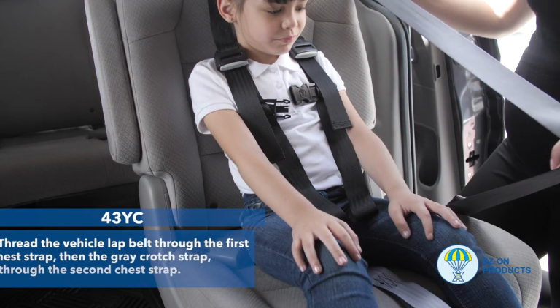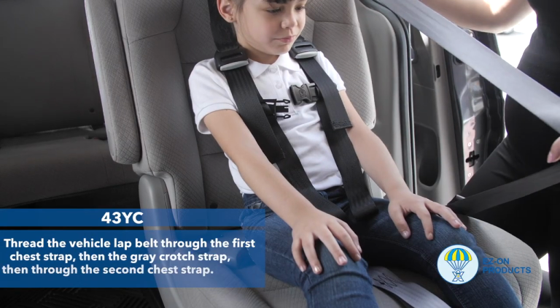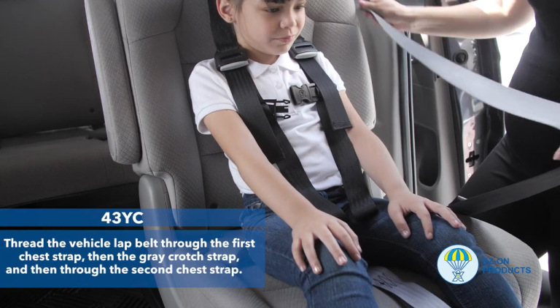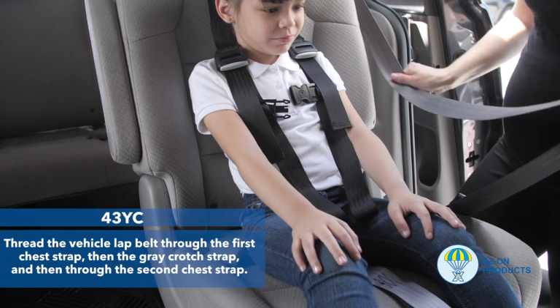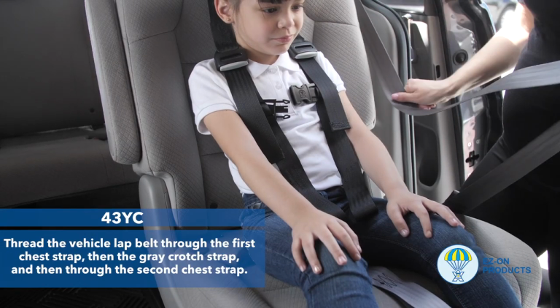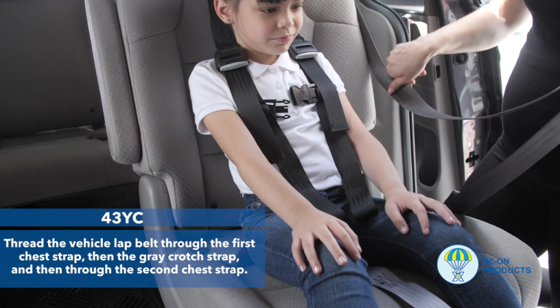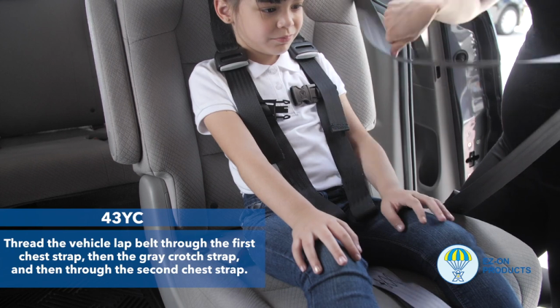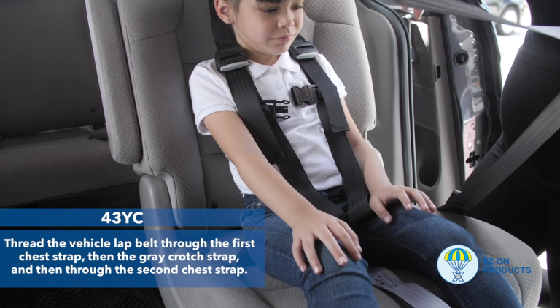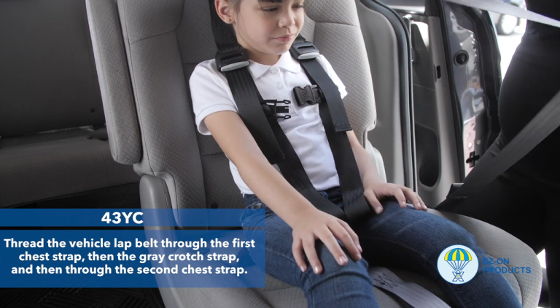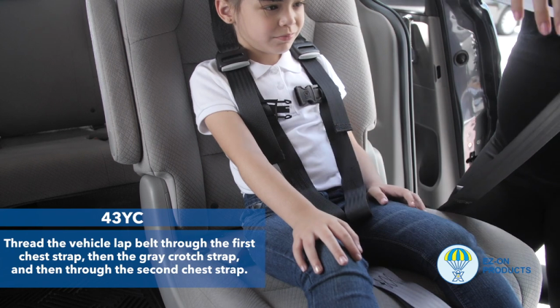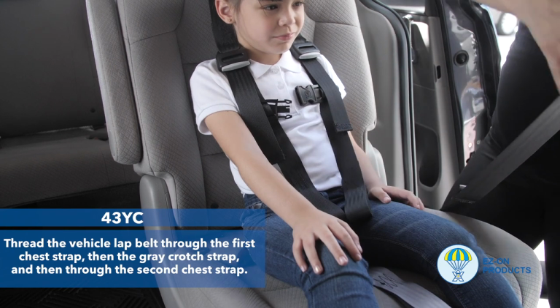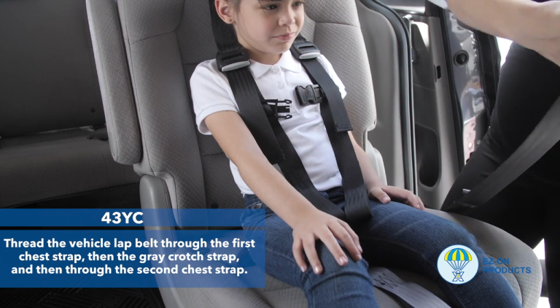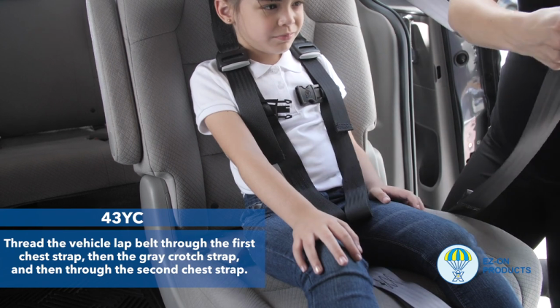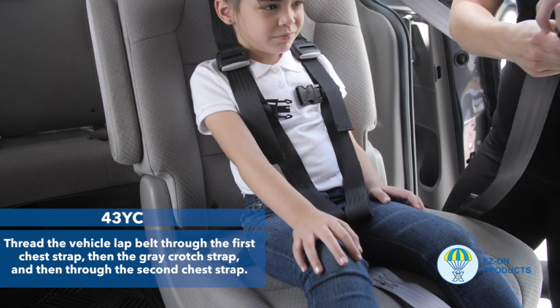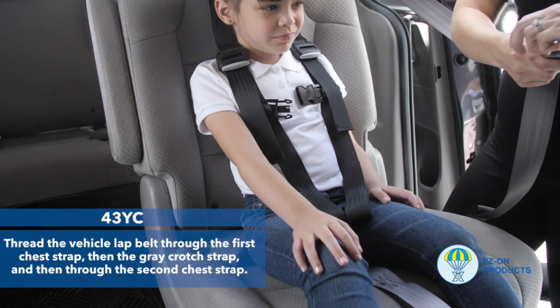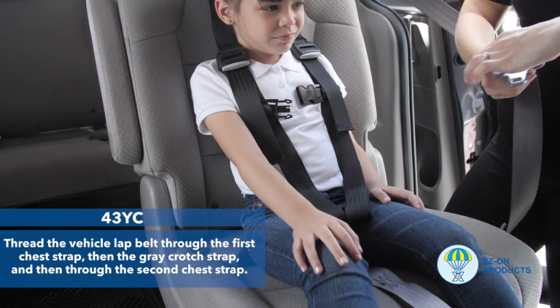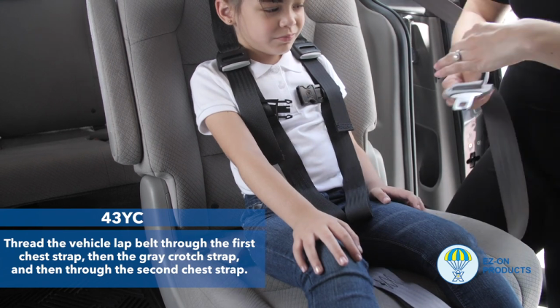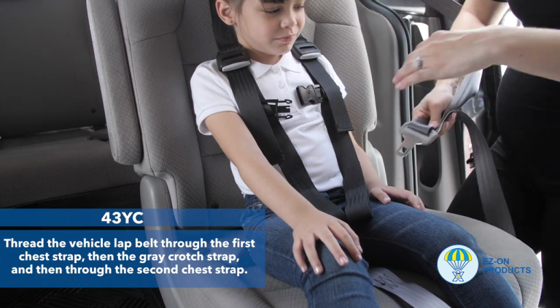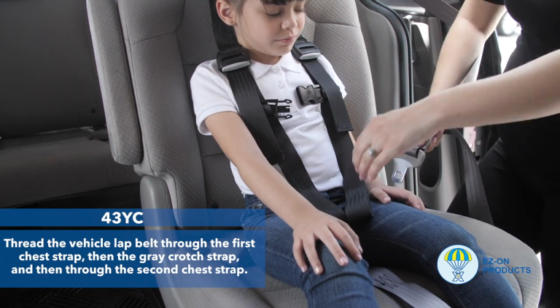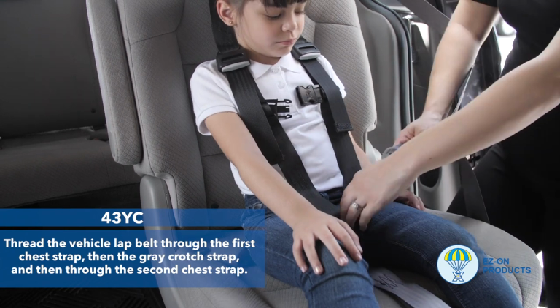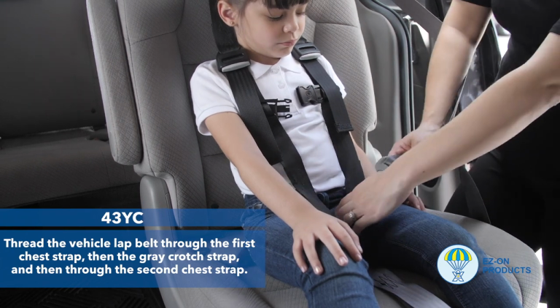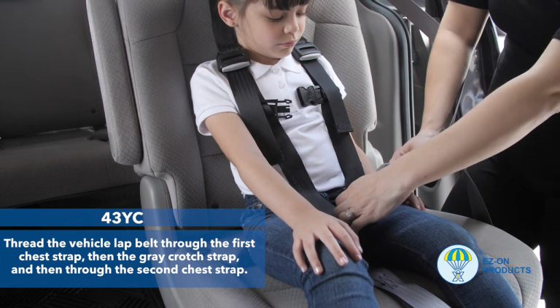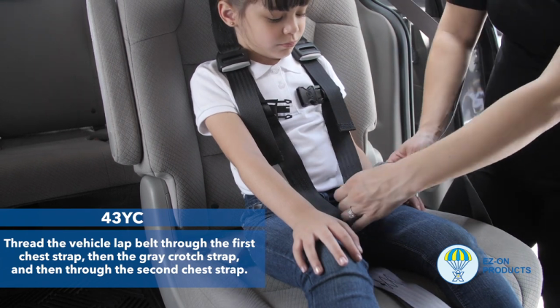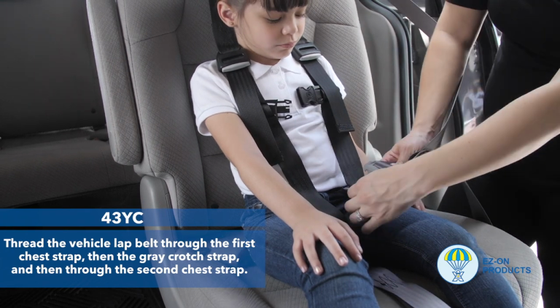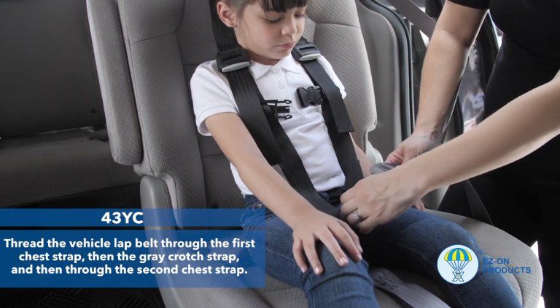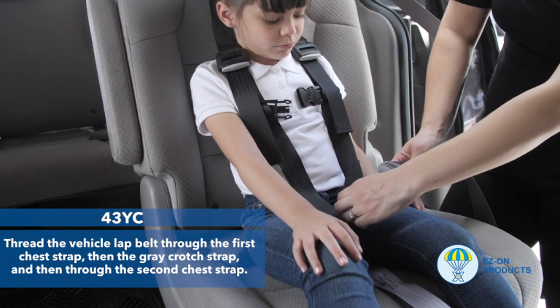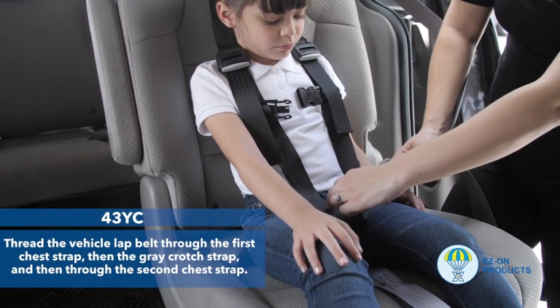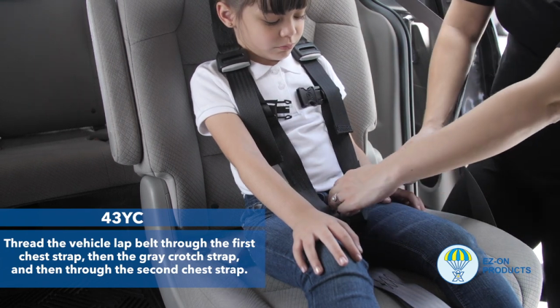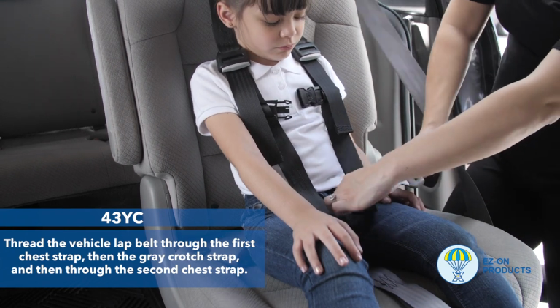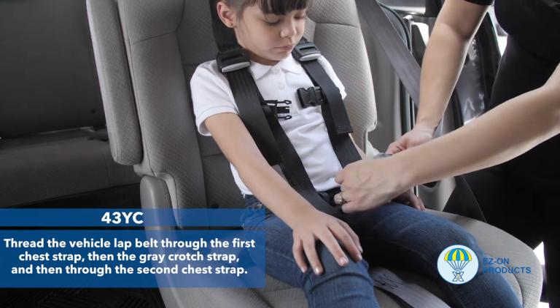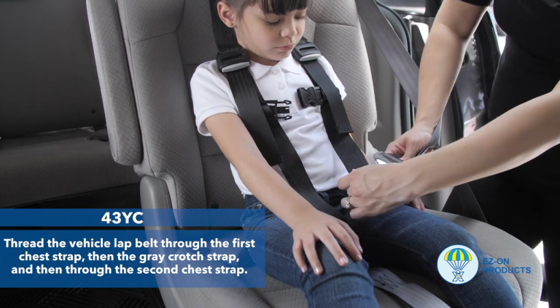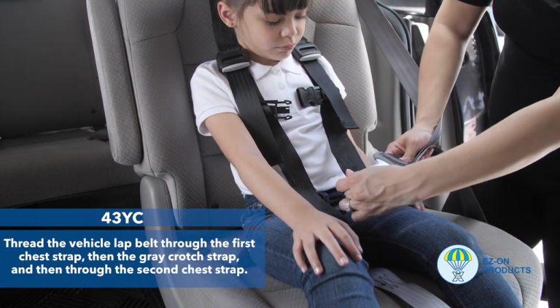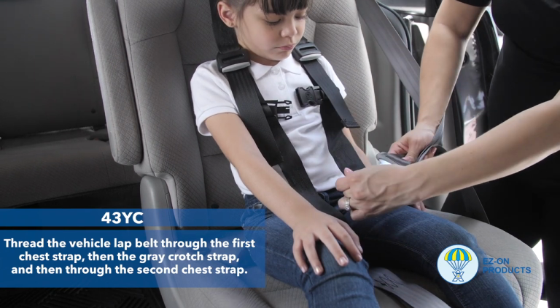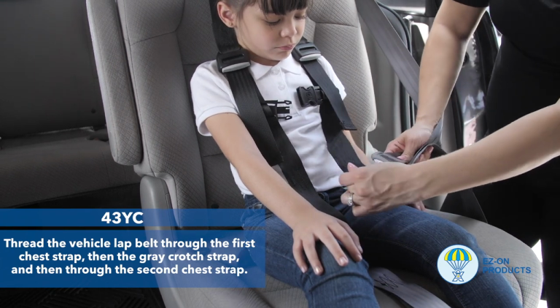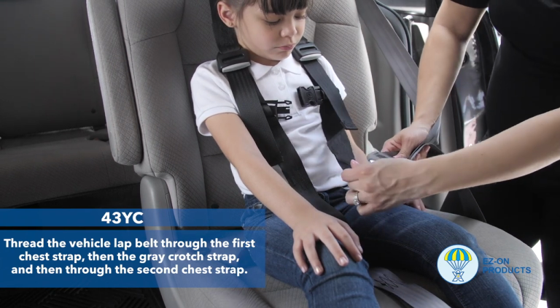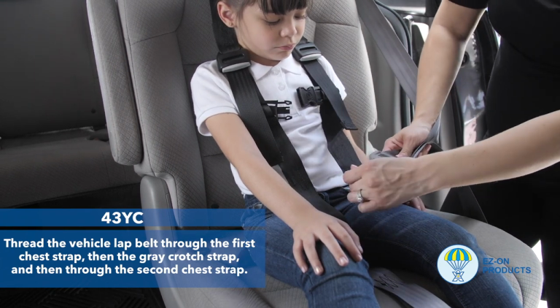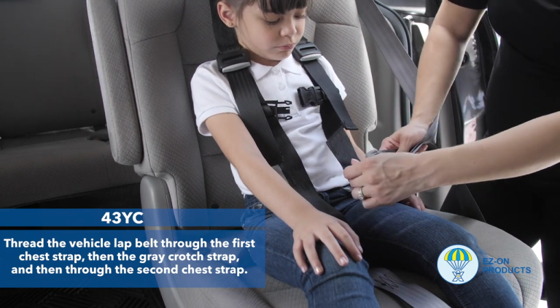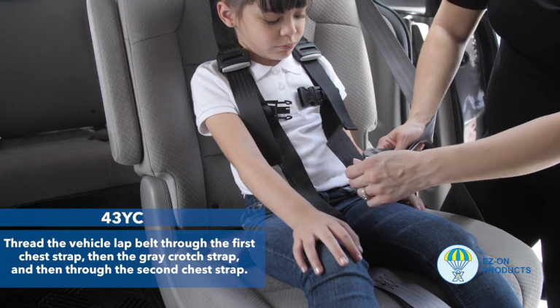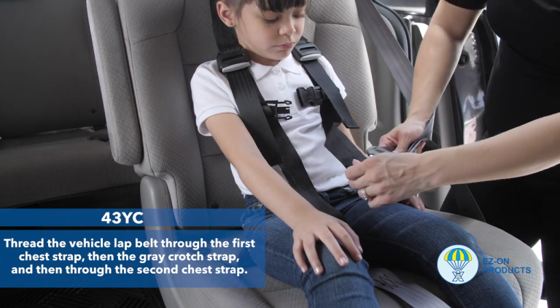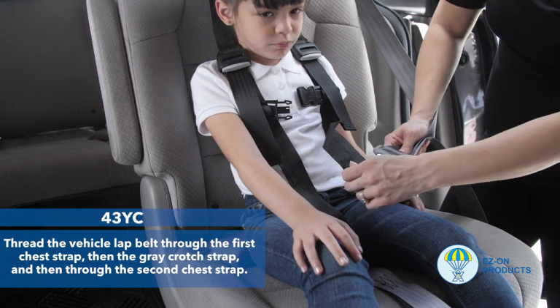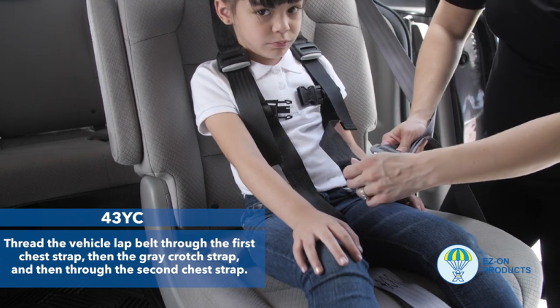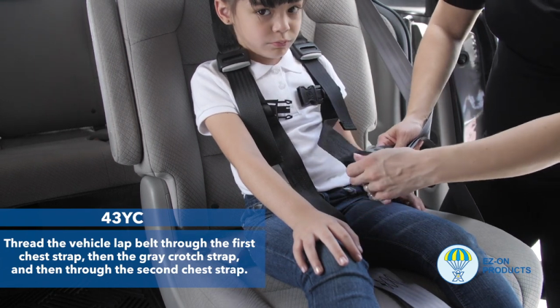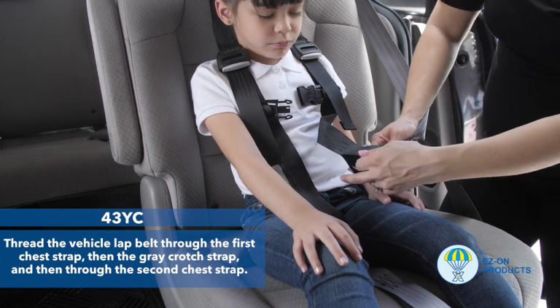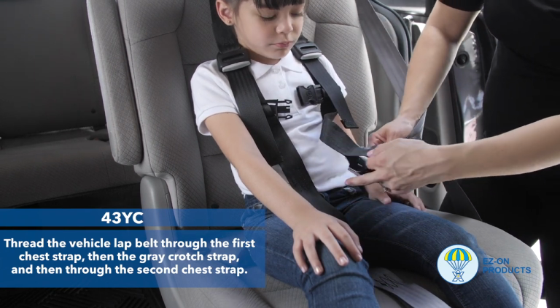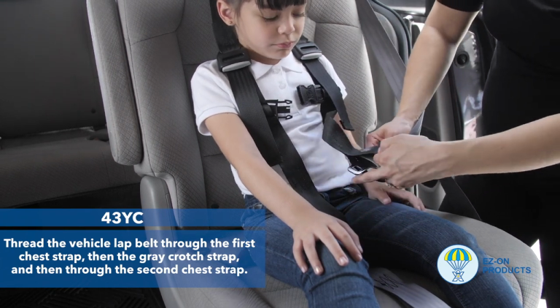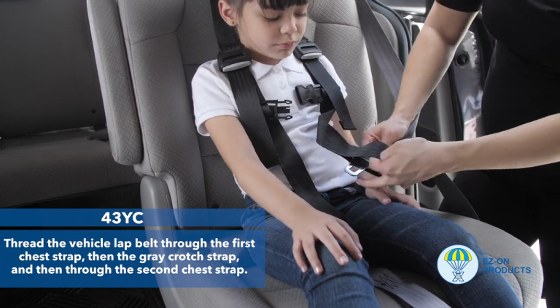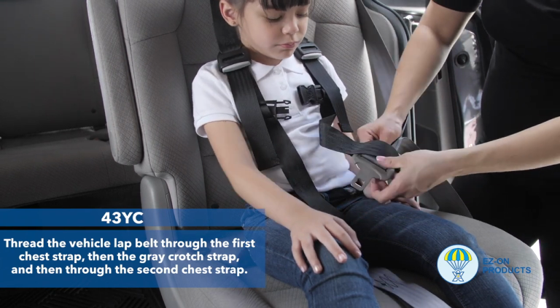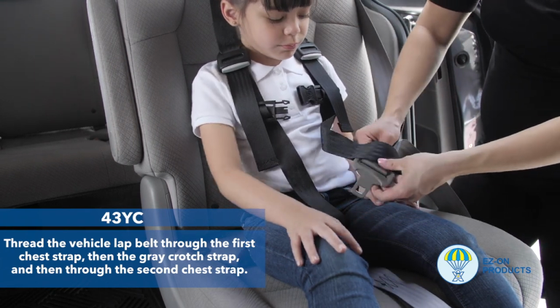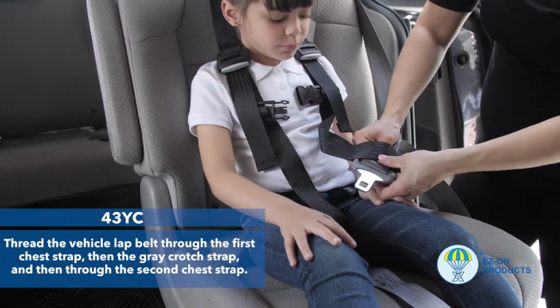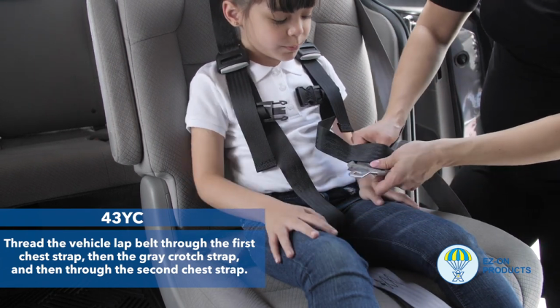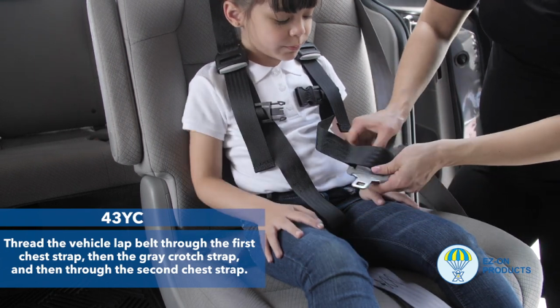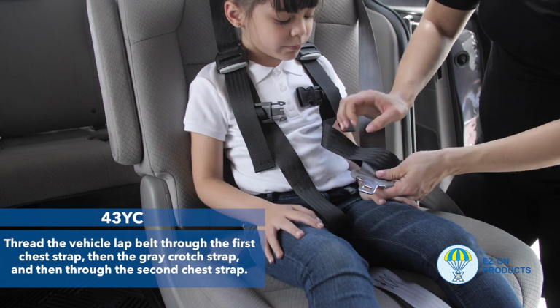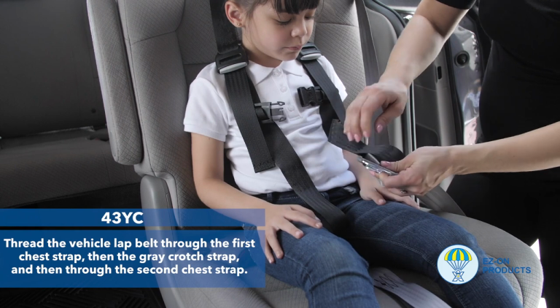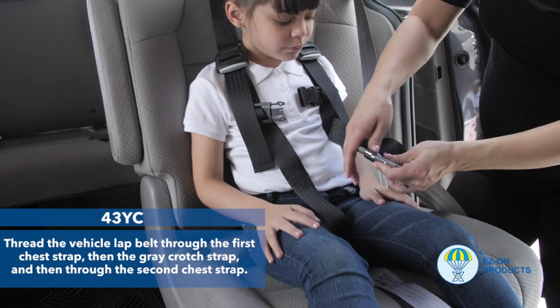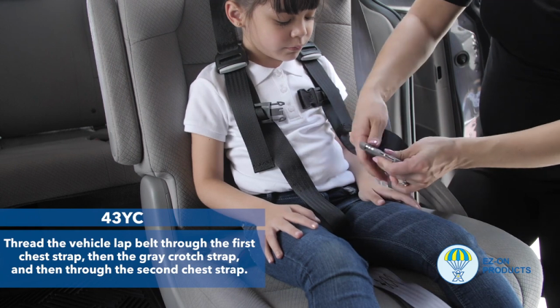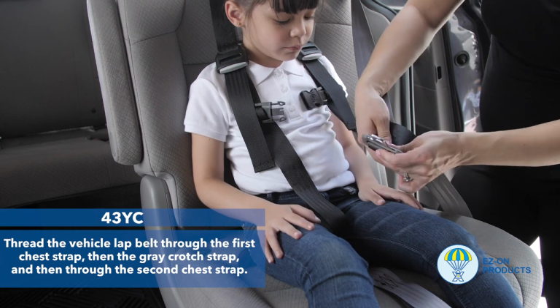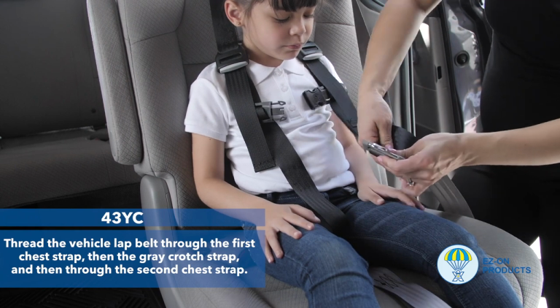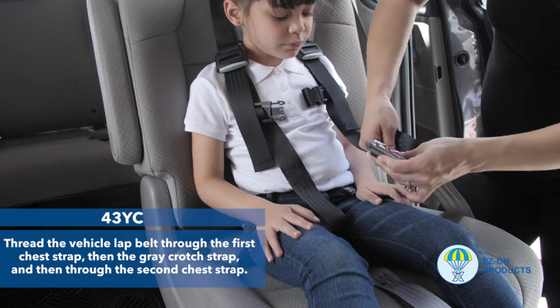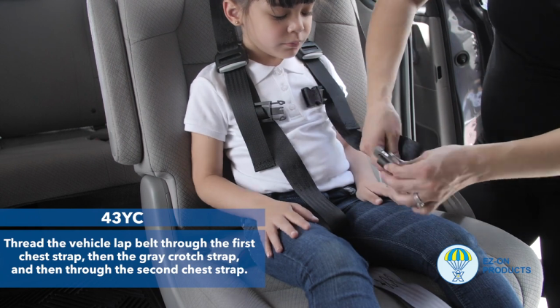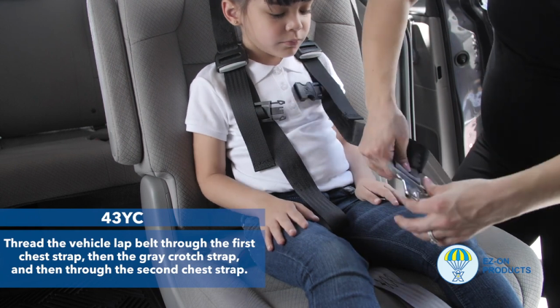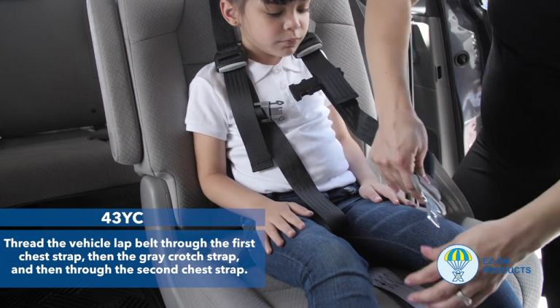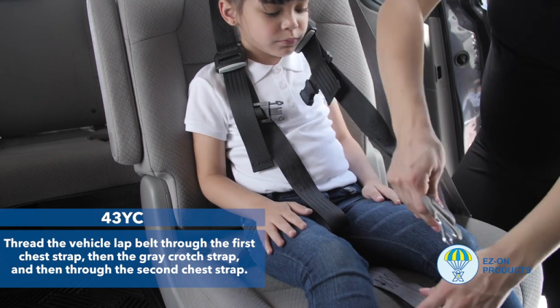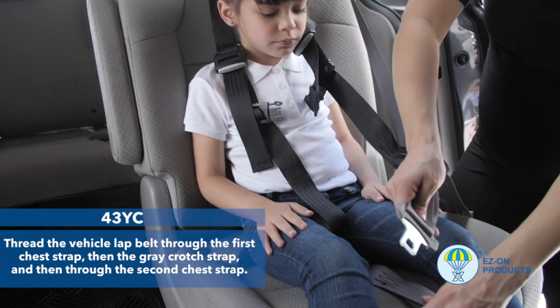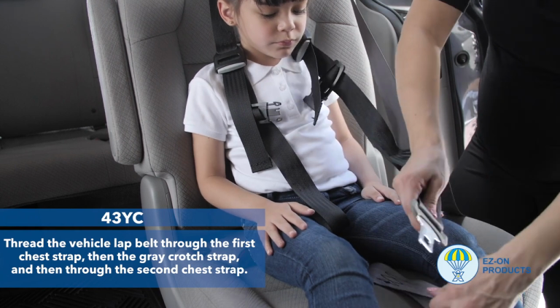Step 5: Thread the vehicle lap belt through the first chest strap, then the gray crotch strap, and then through the second chest strap.